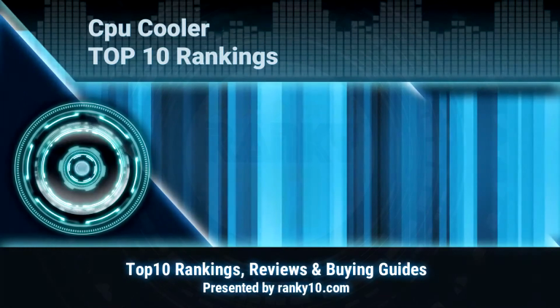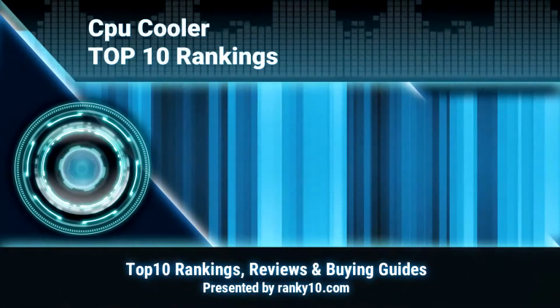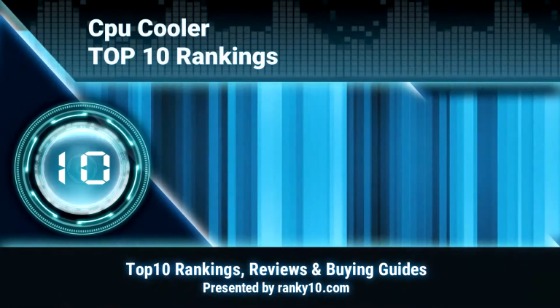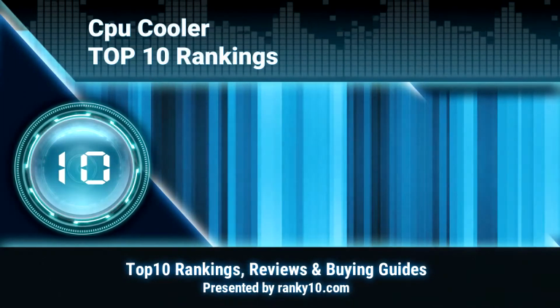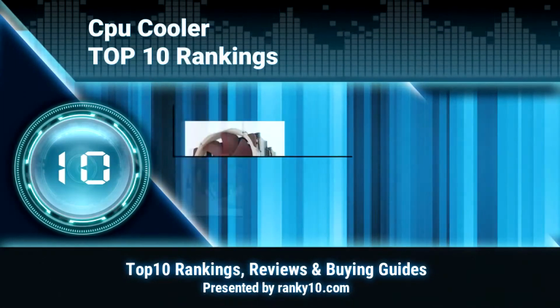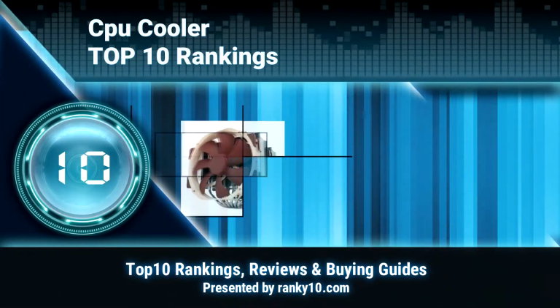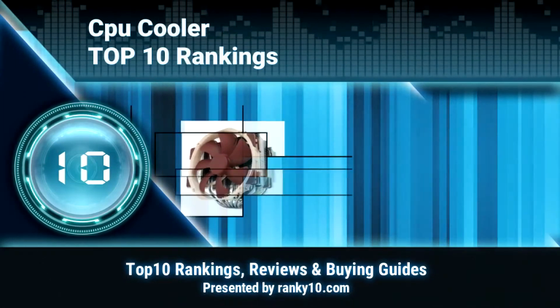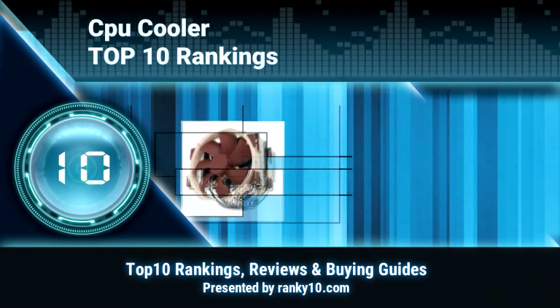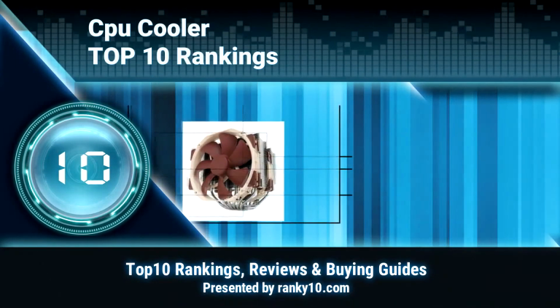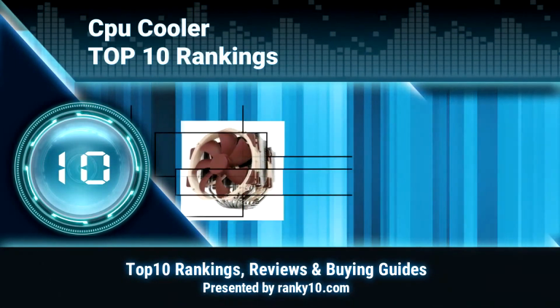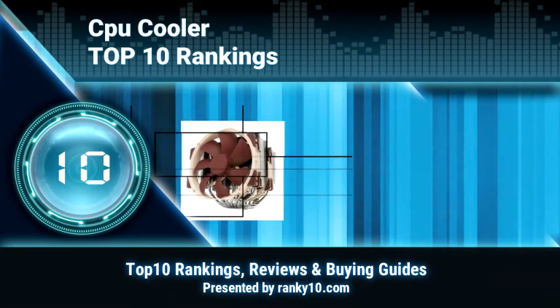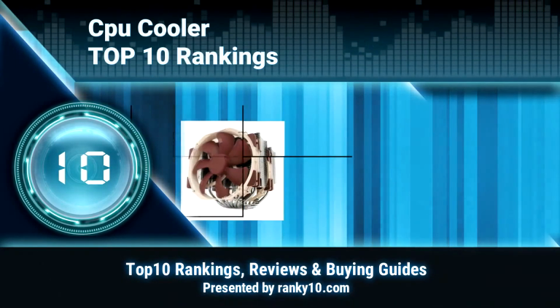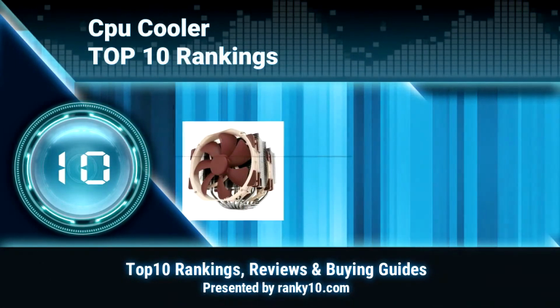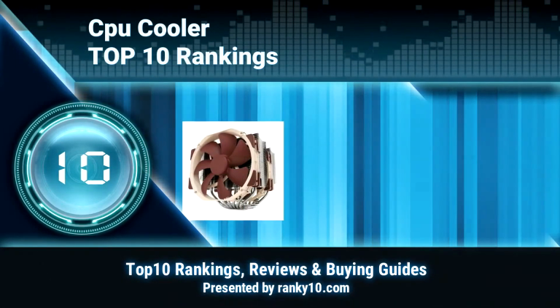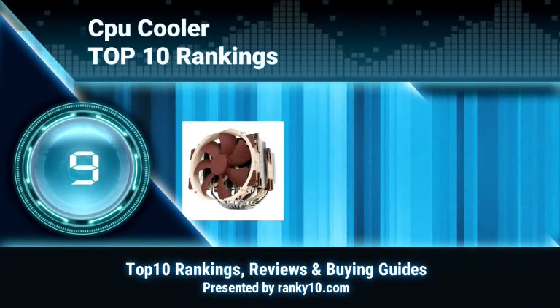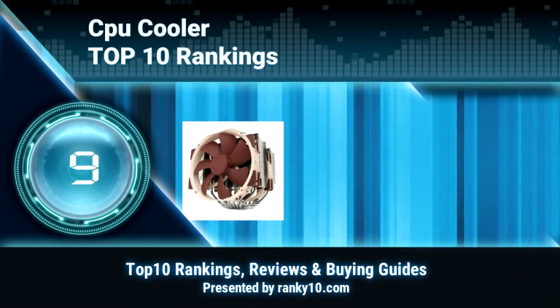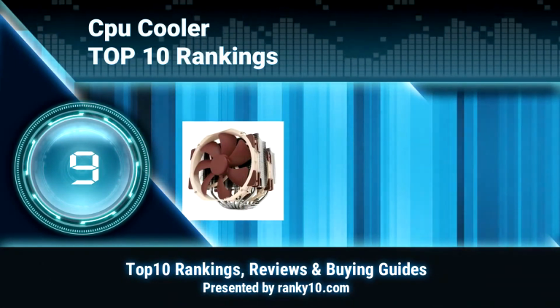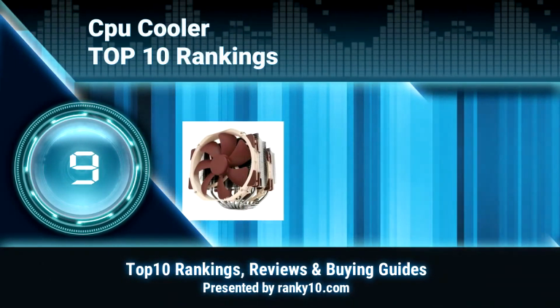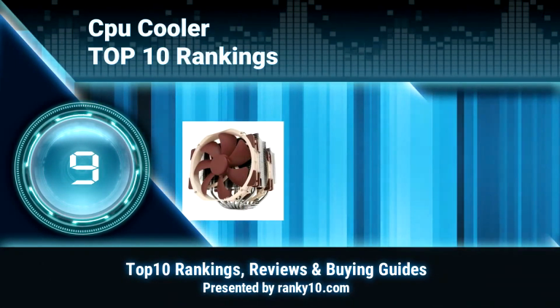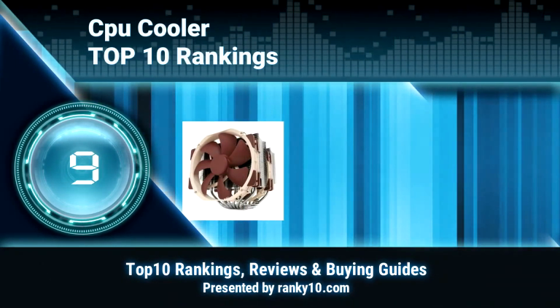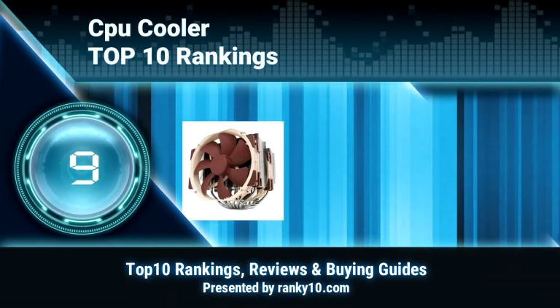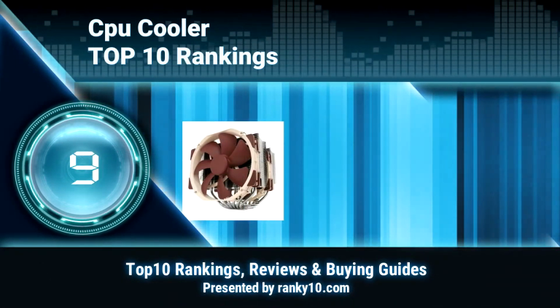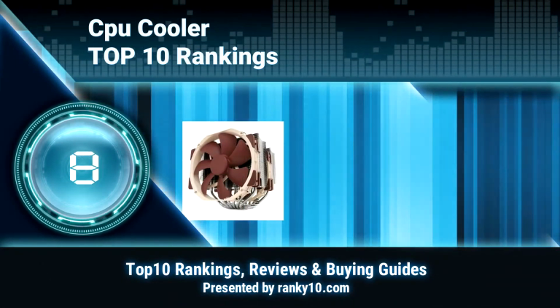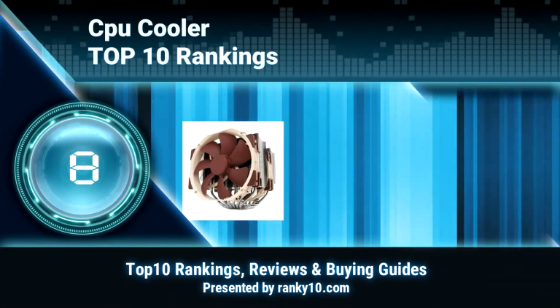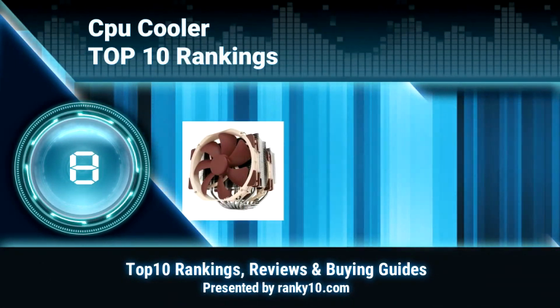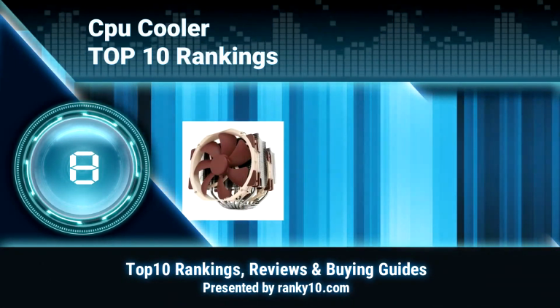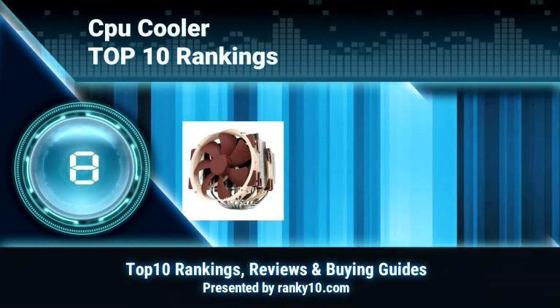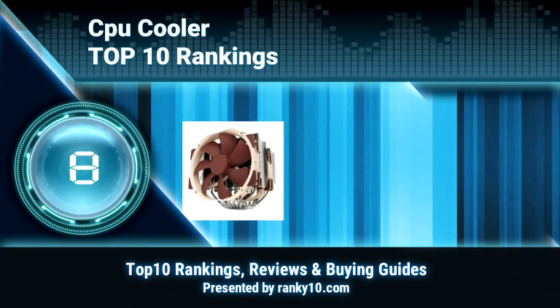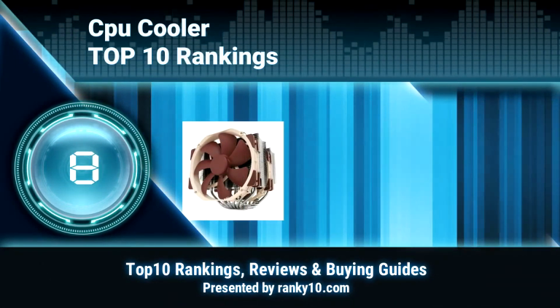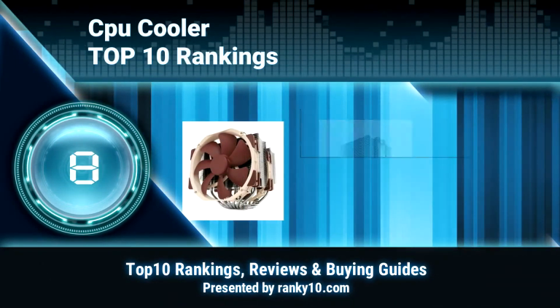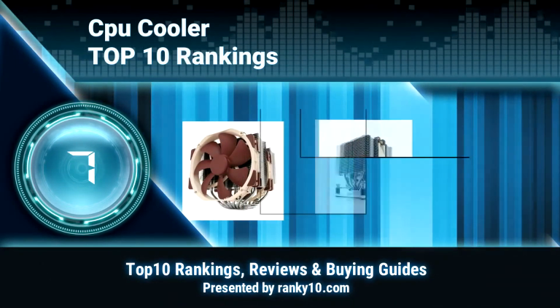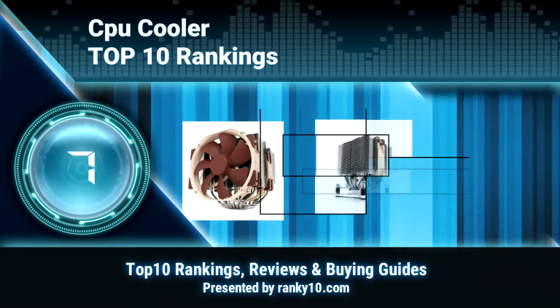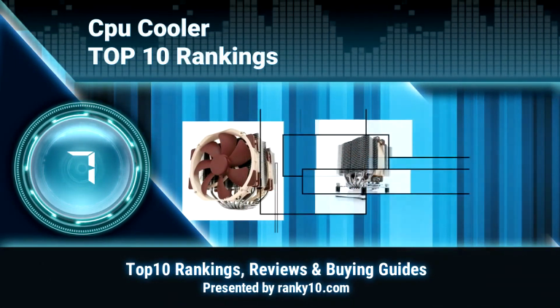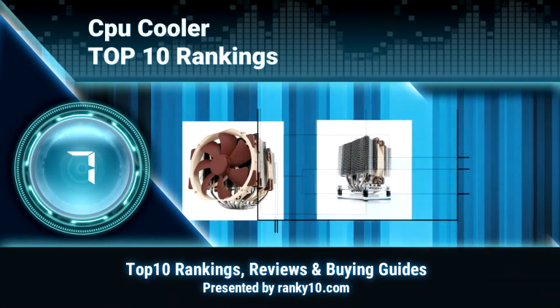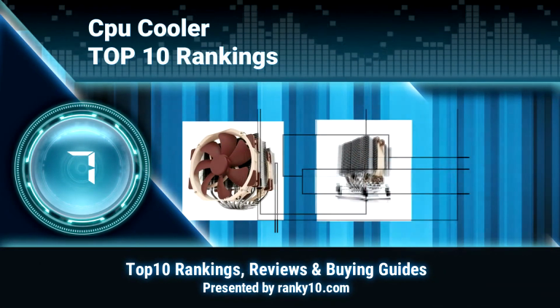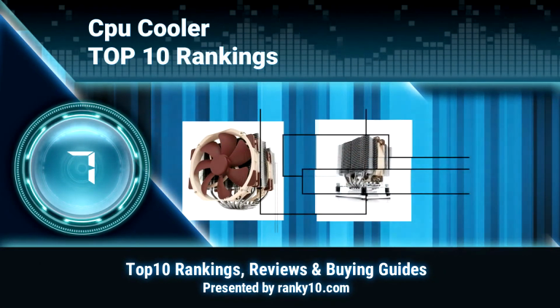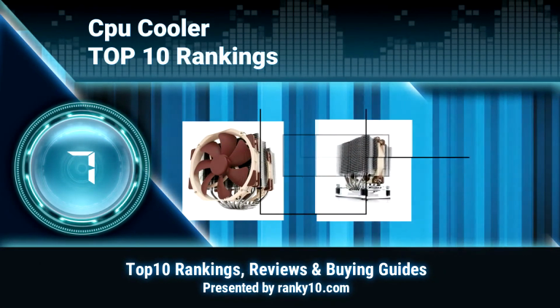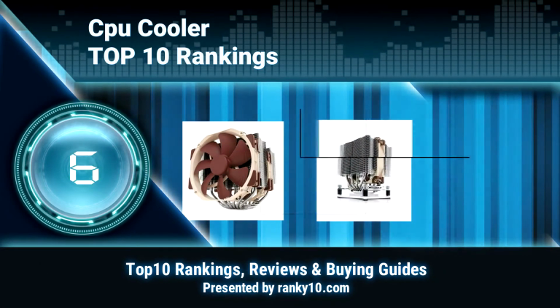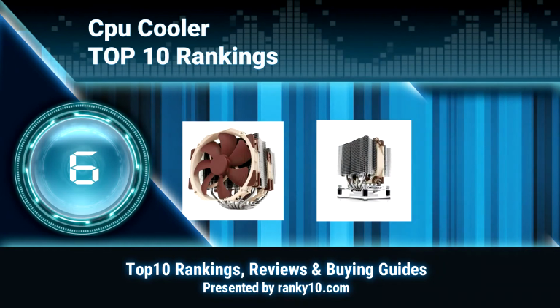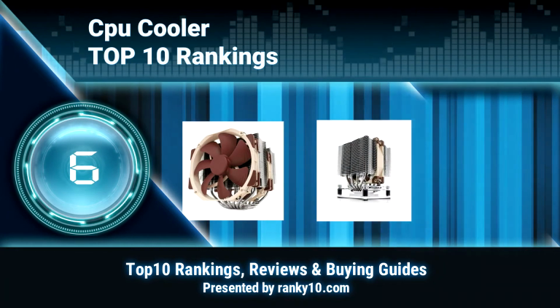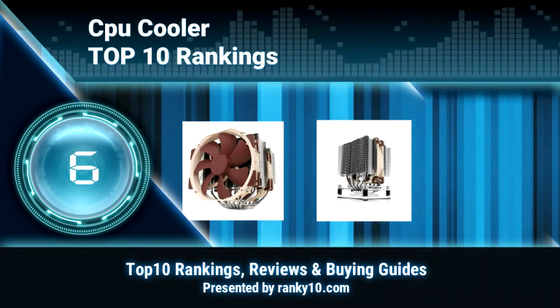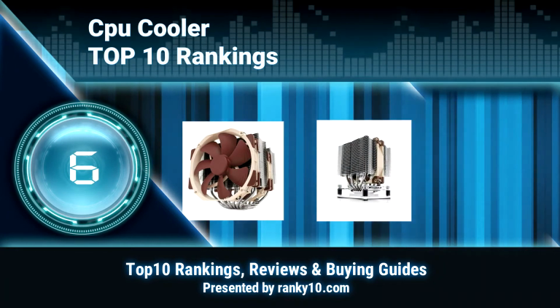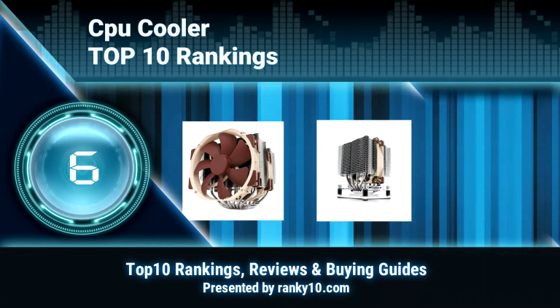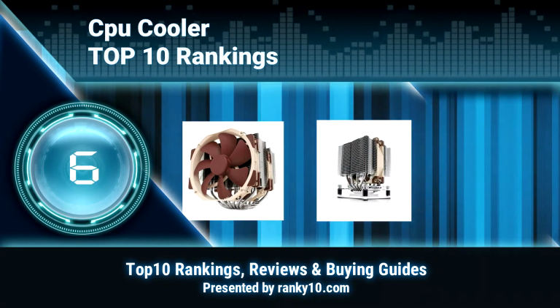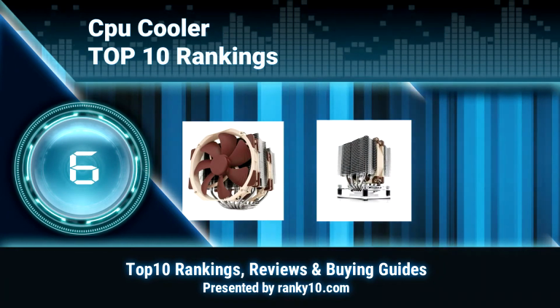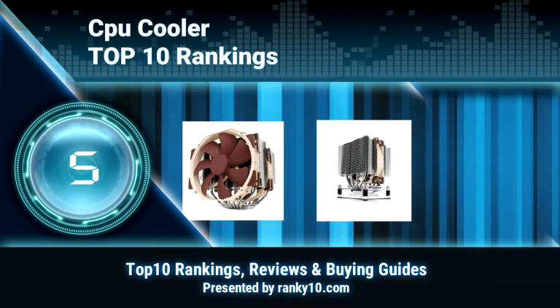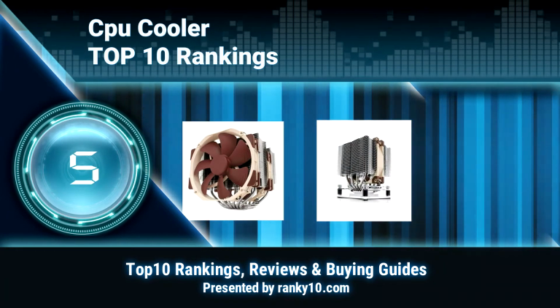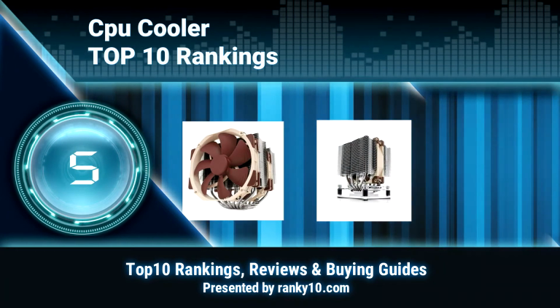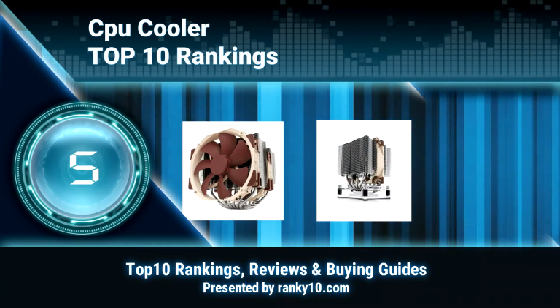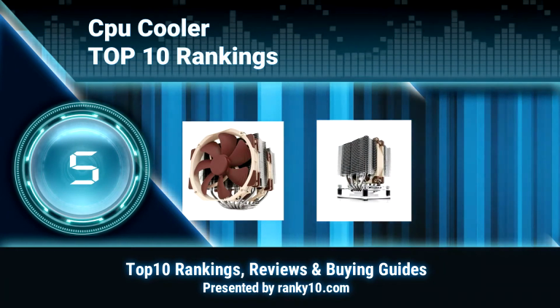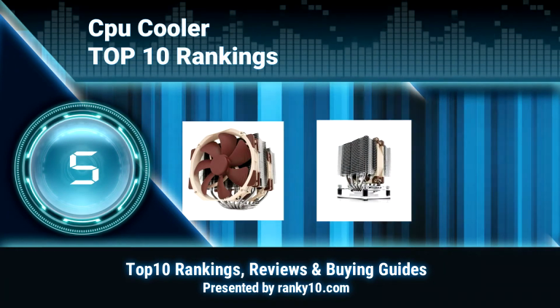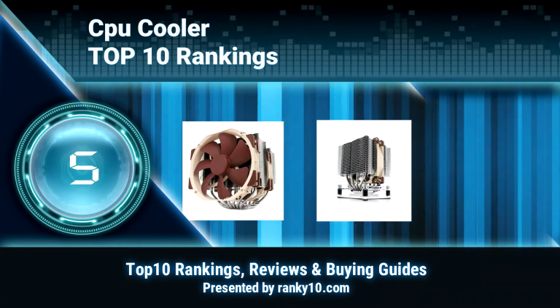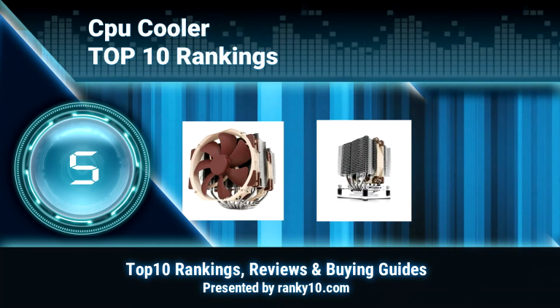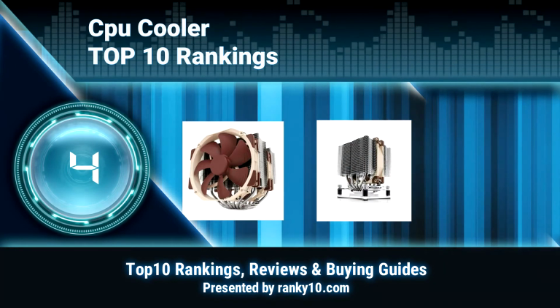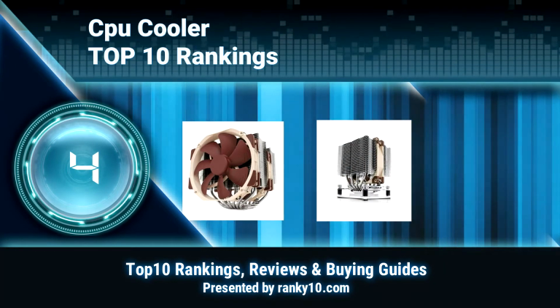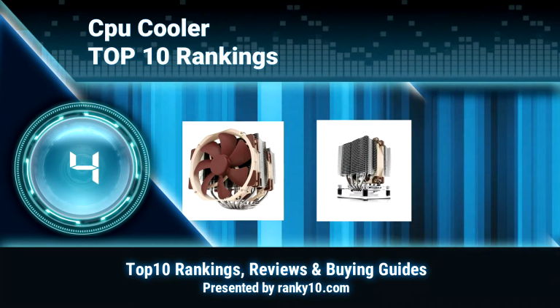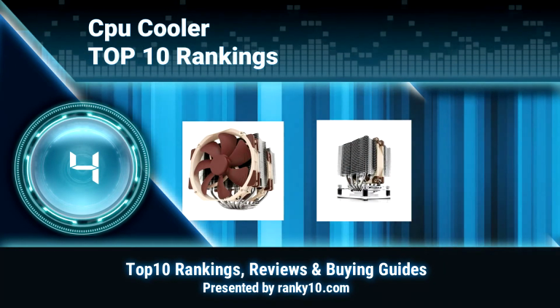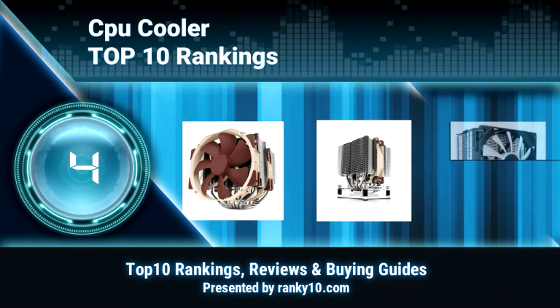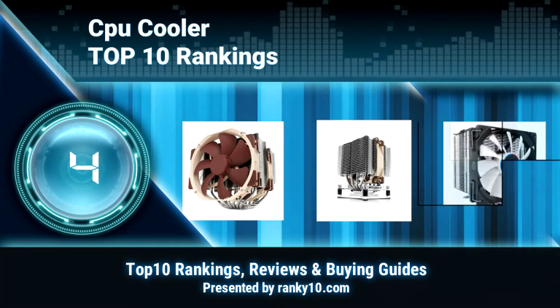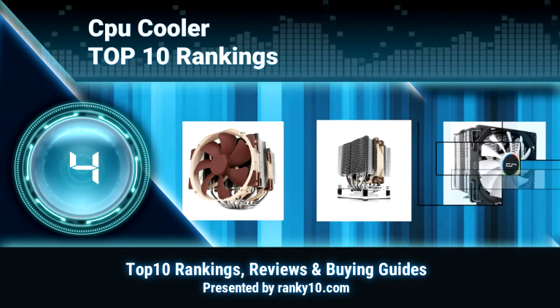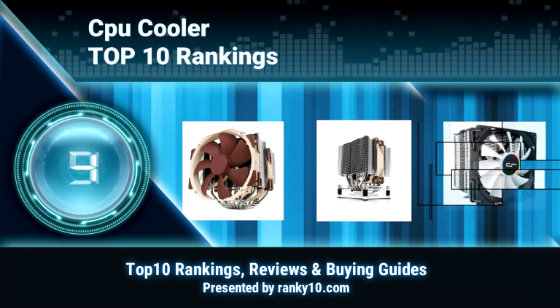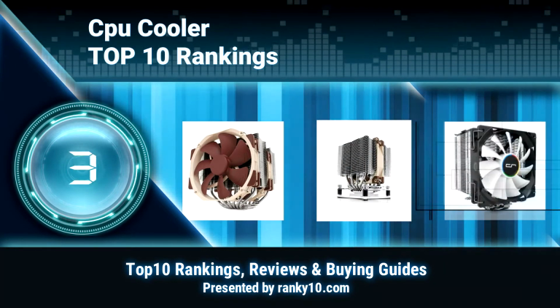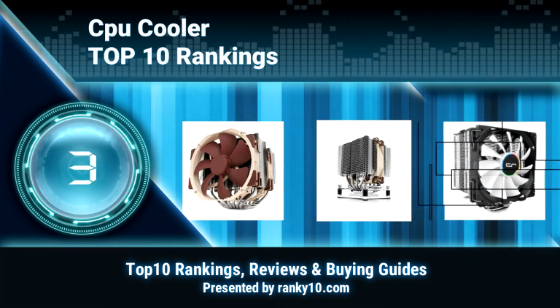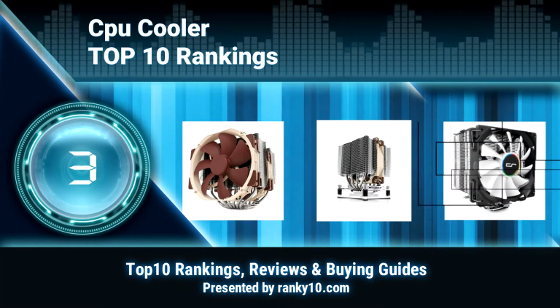Welcome to Ranky 10 Video Rankings. We announce the Top 10 Rankings of CPU Coolers. Let's get started.